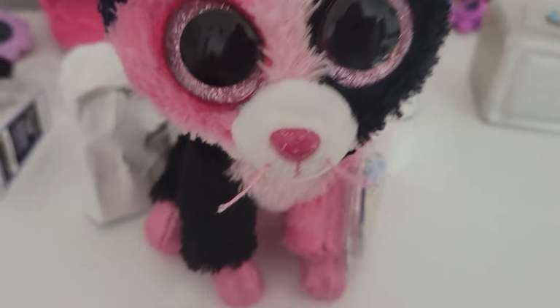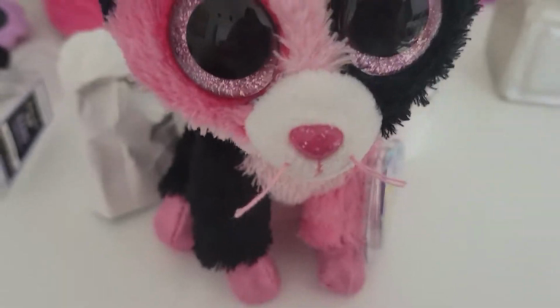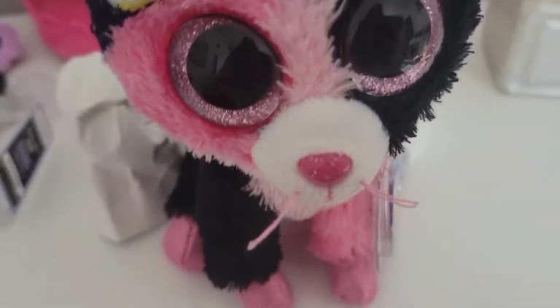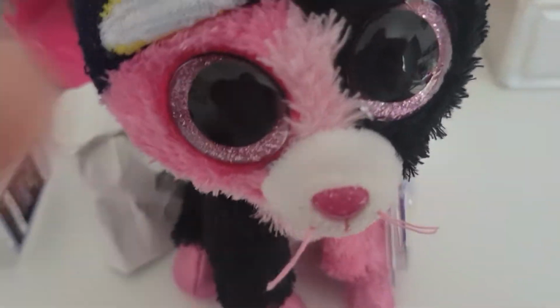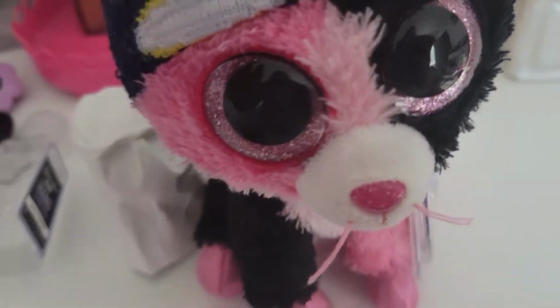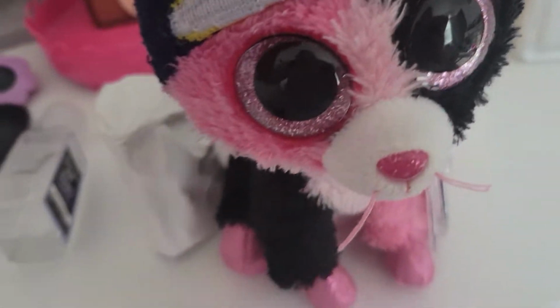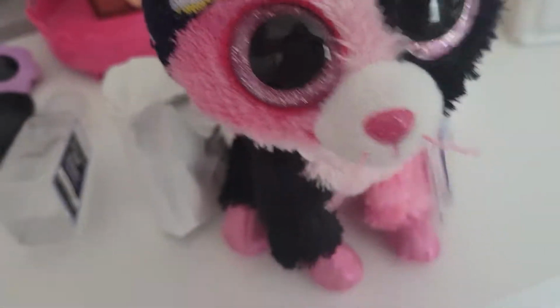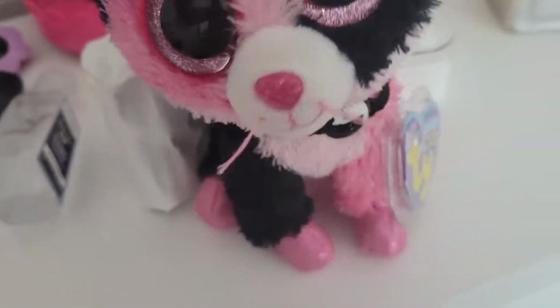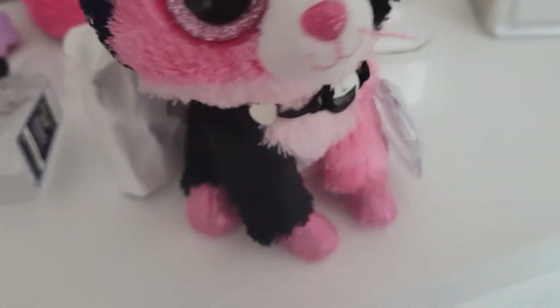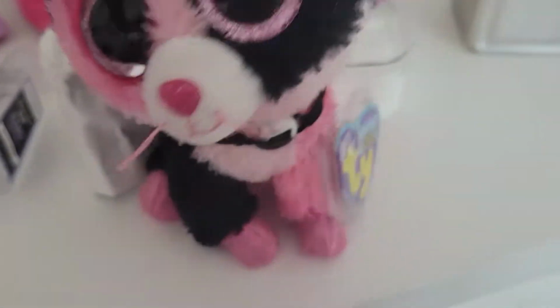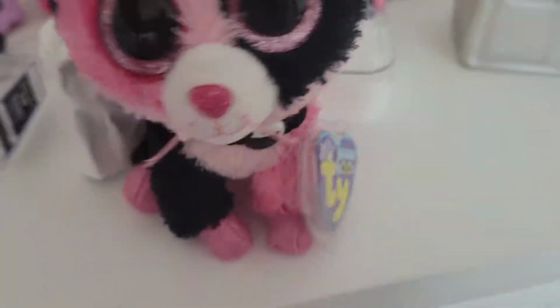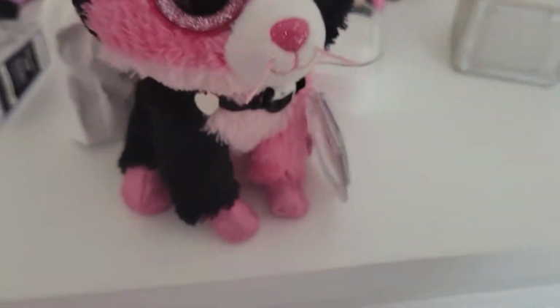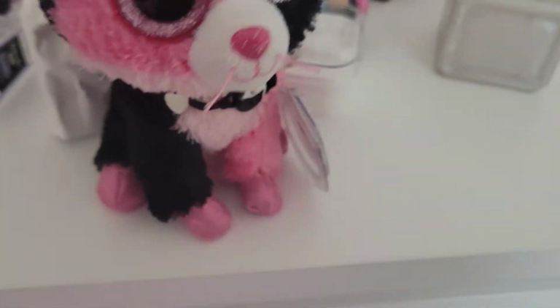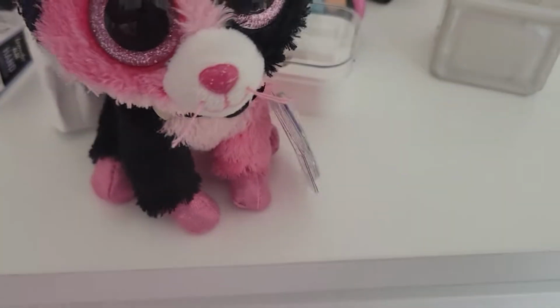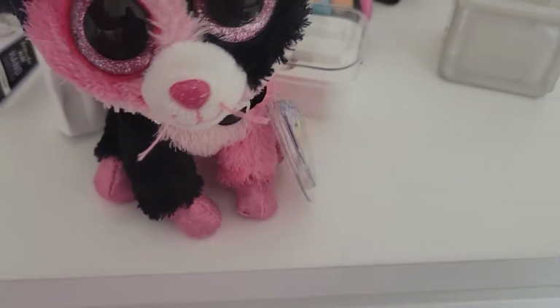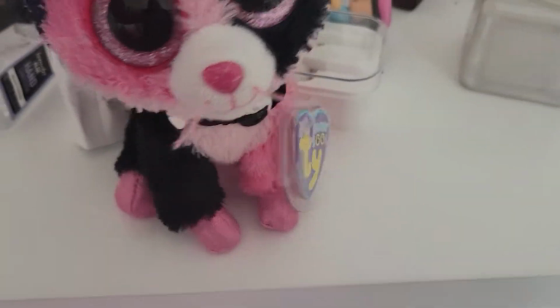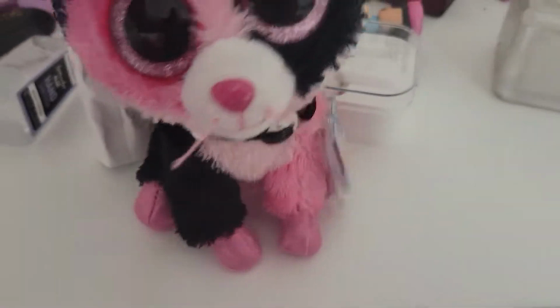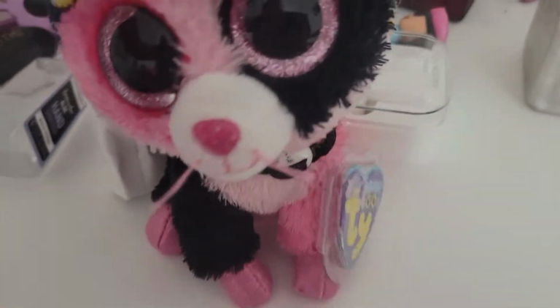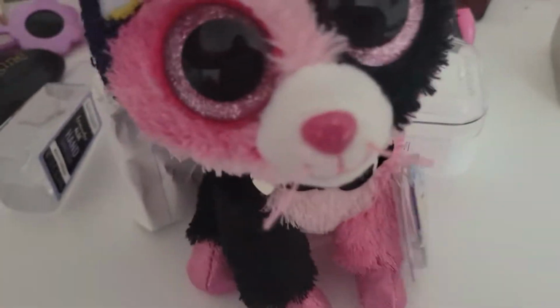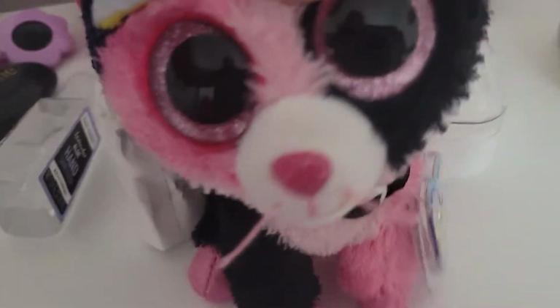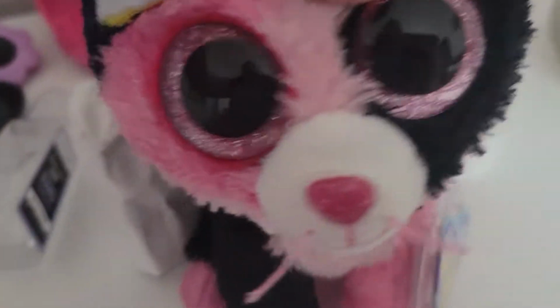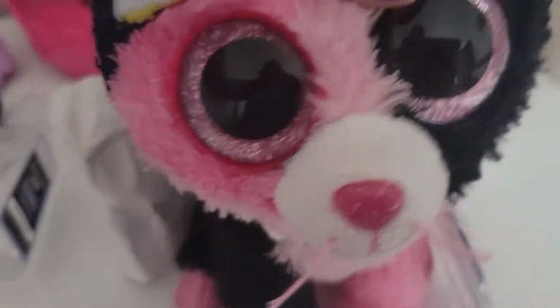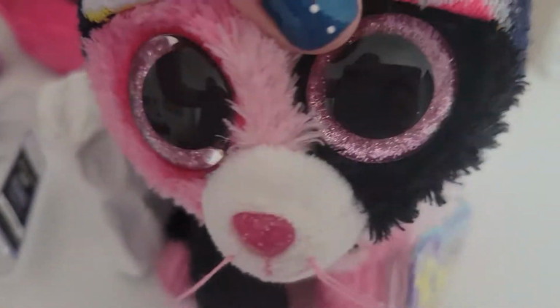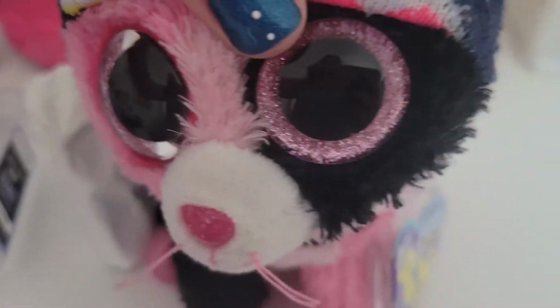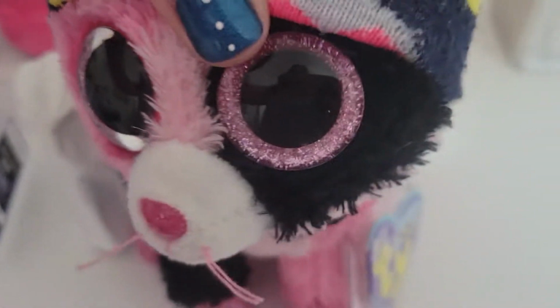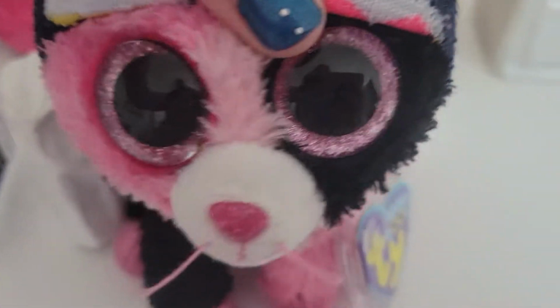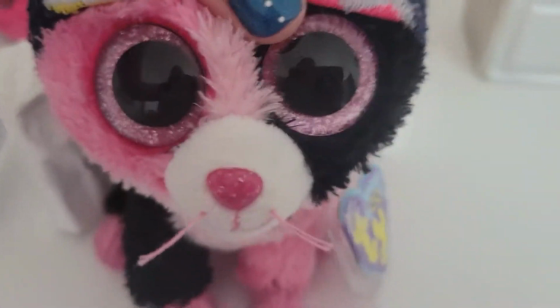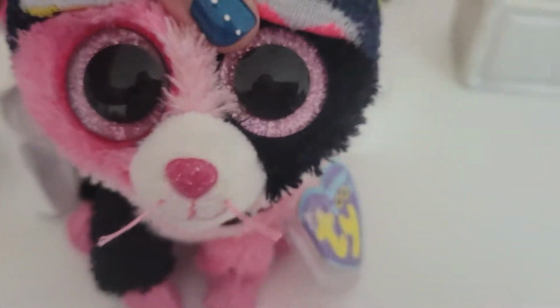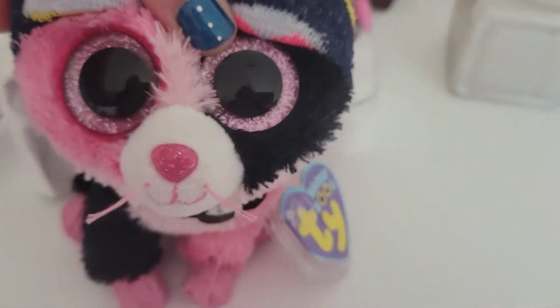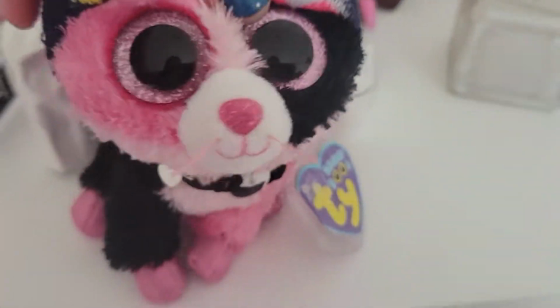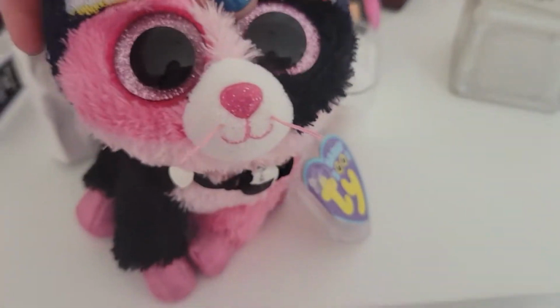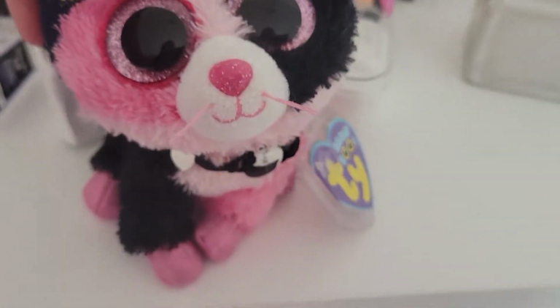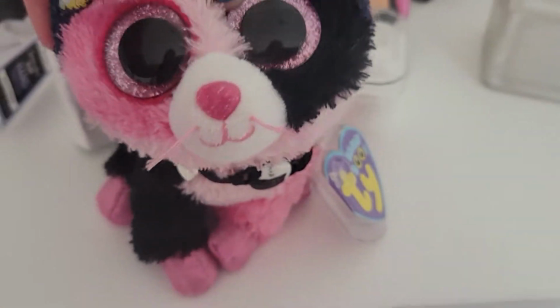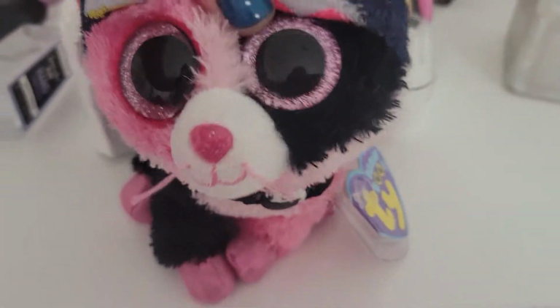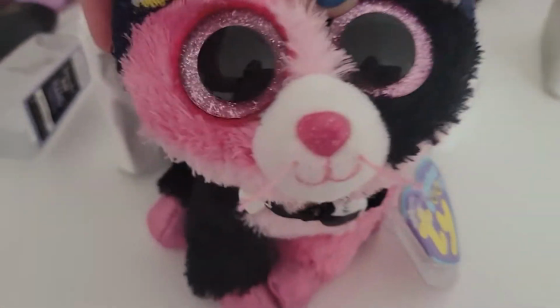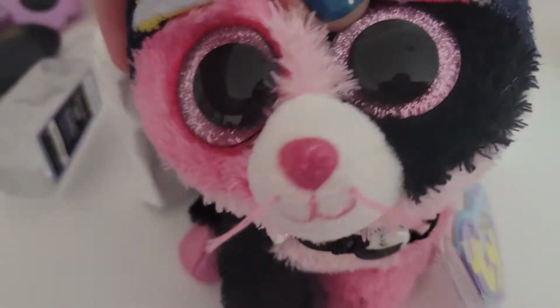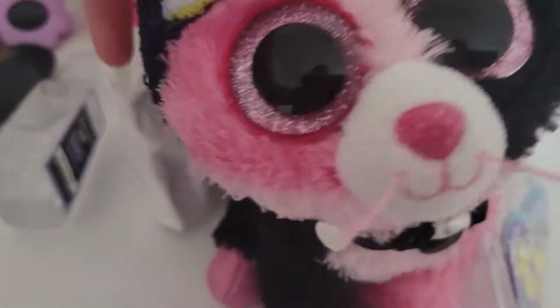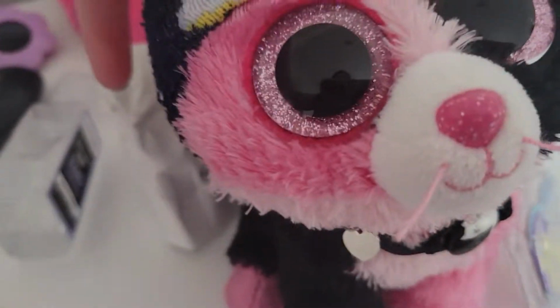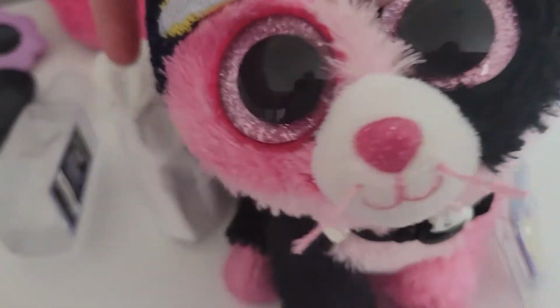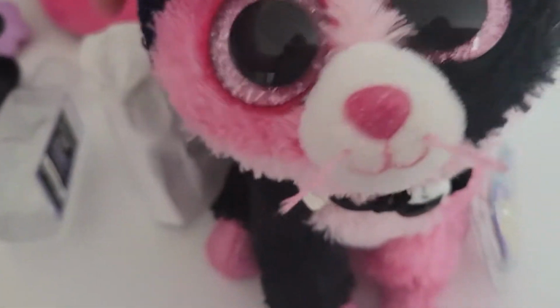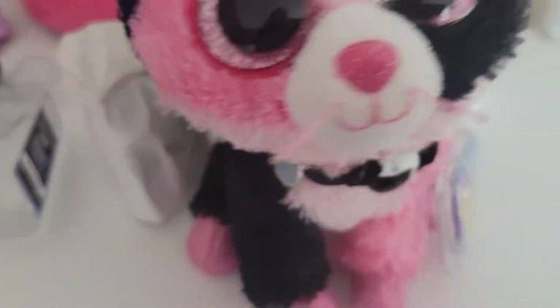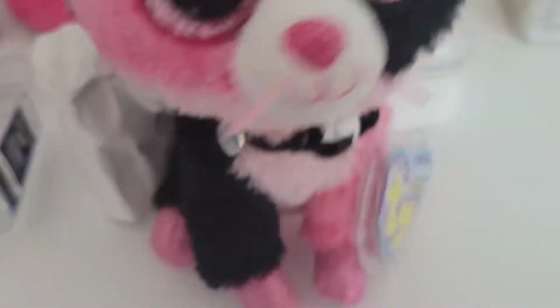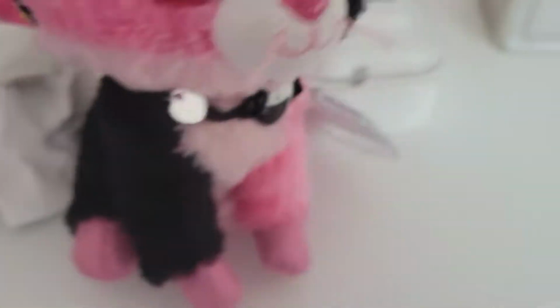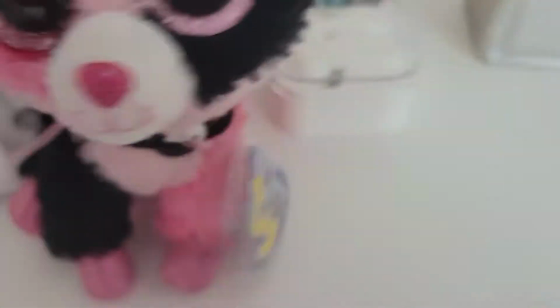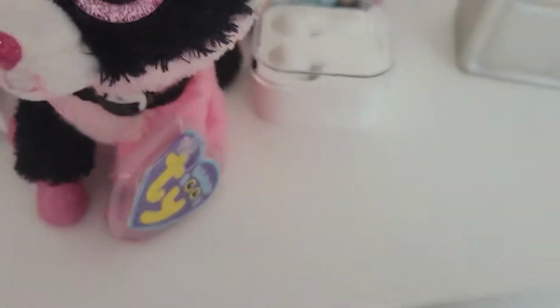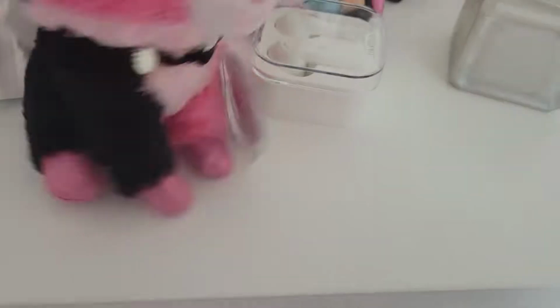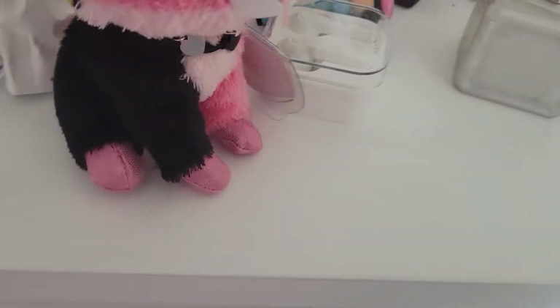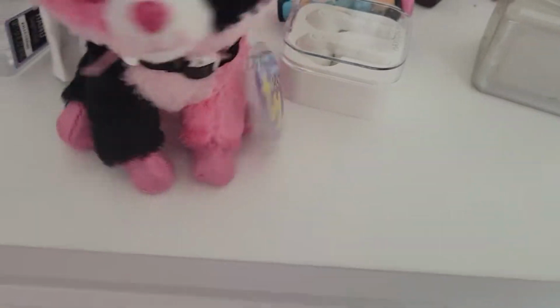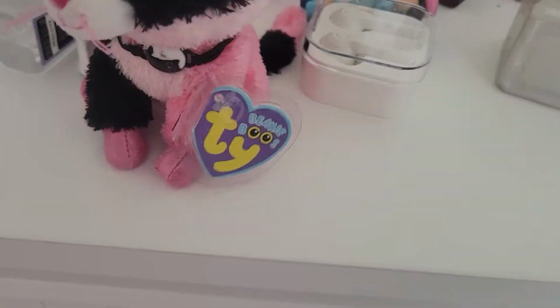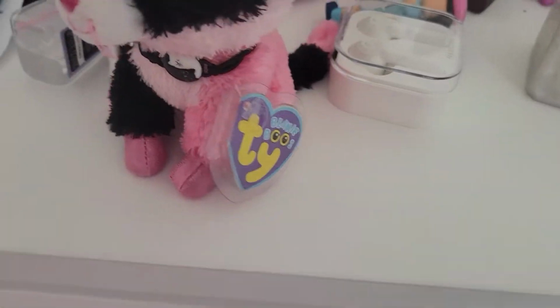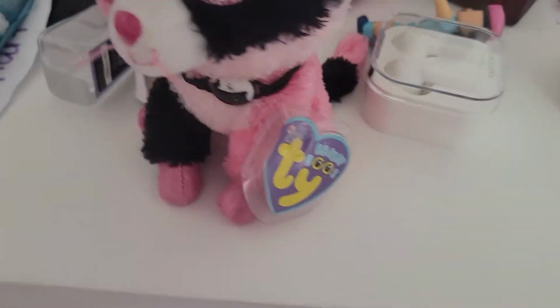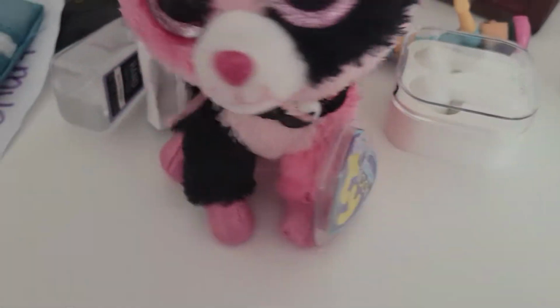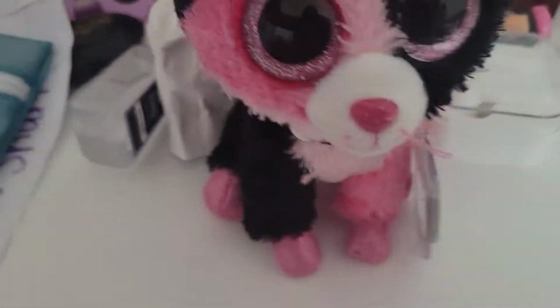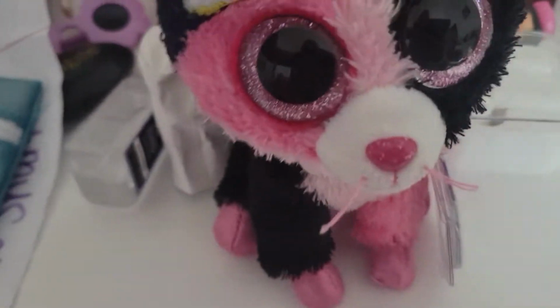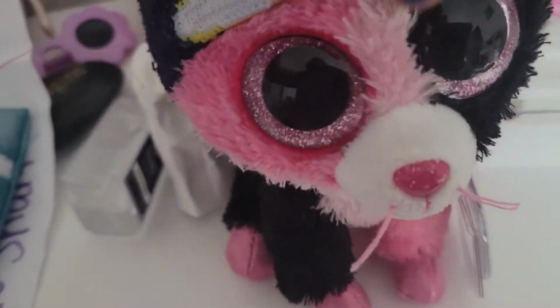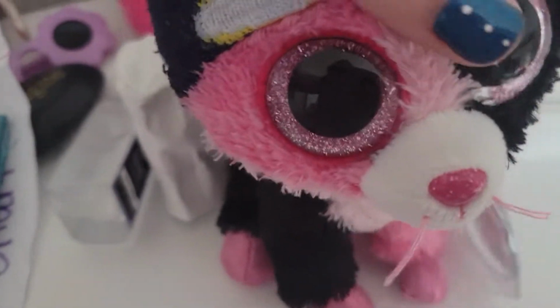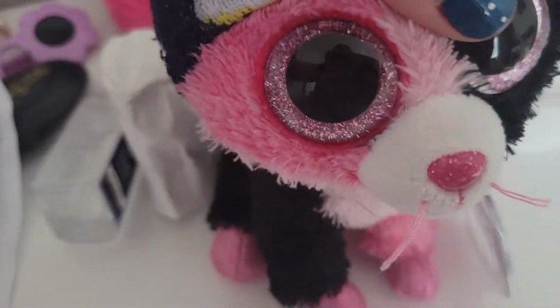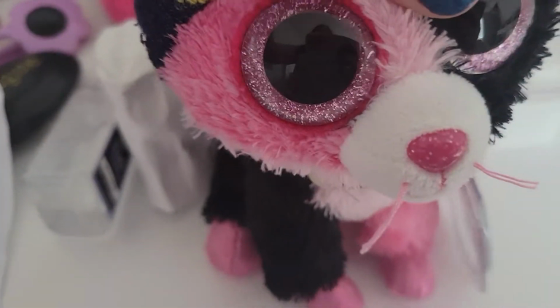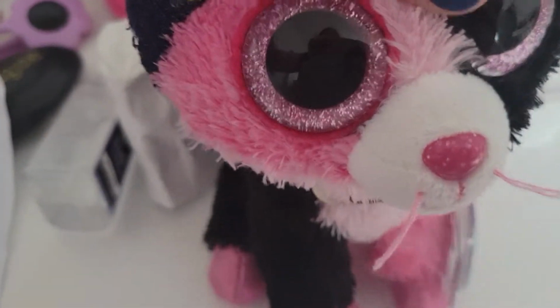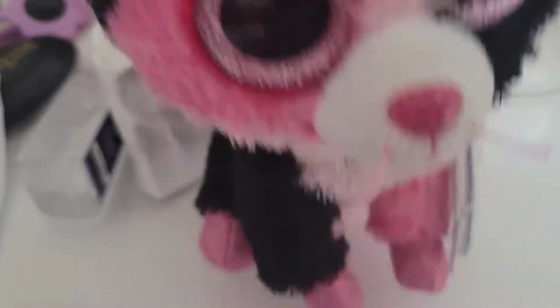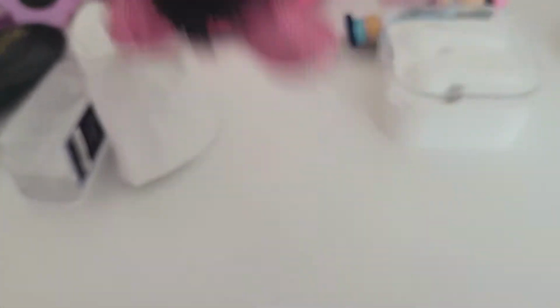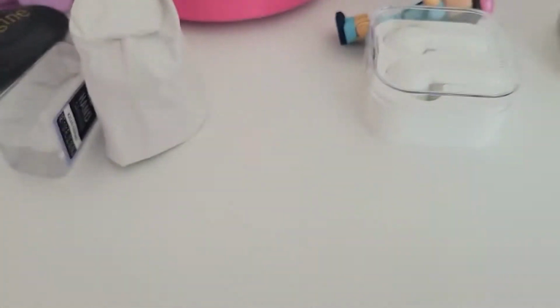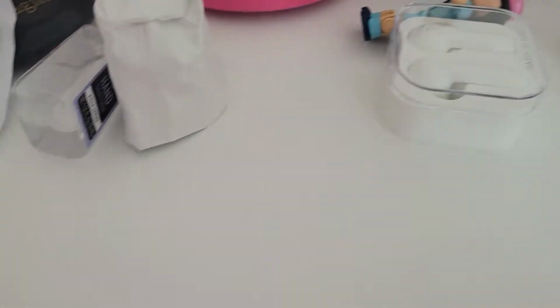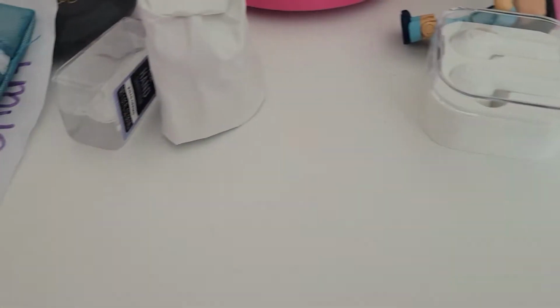Hey everyone, welcome back to a new video. Today I'm going to show you how to make homemade hats for your Beanie Boos. Let's get started with the chef hats.